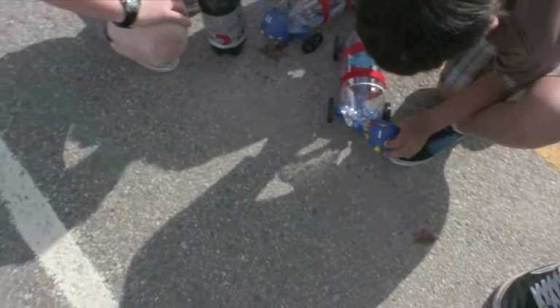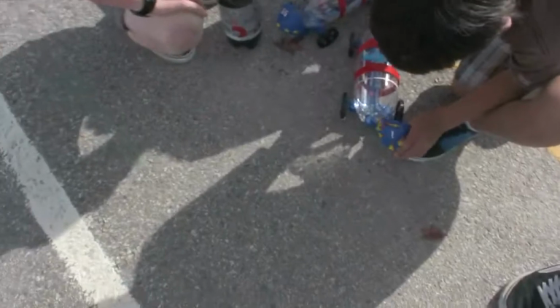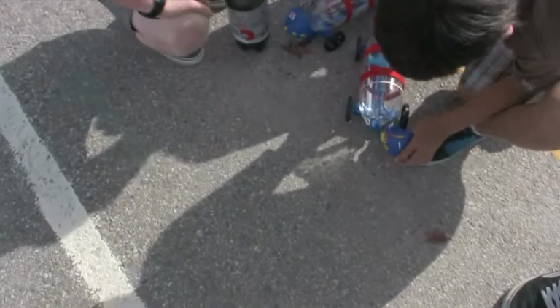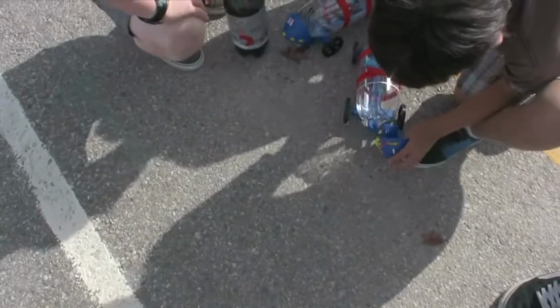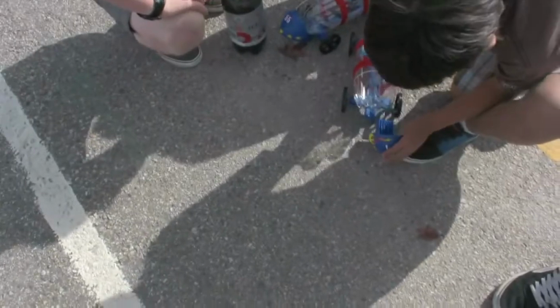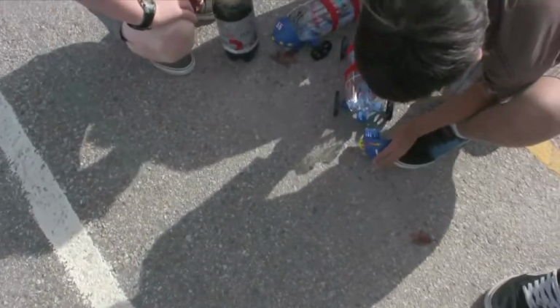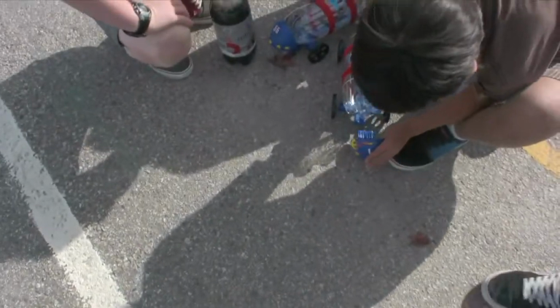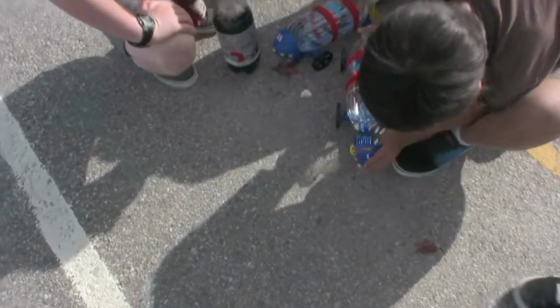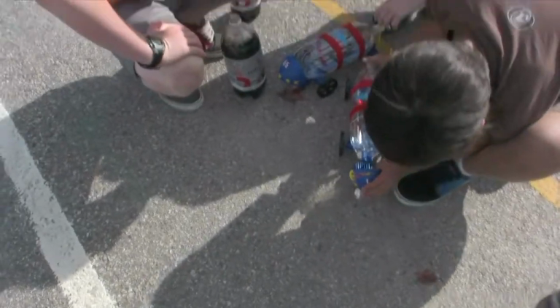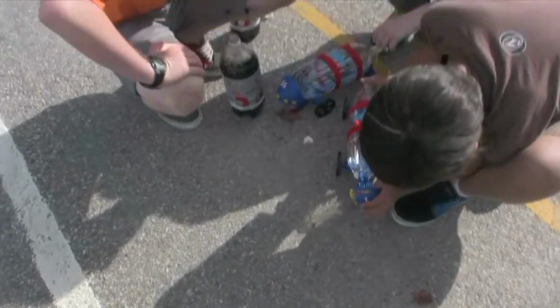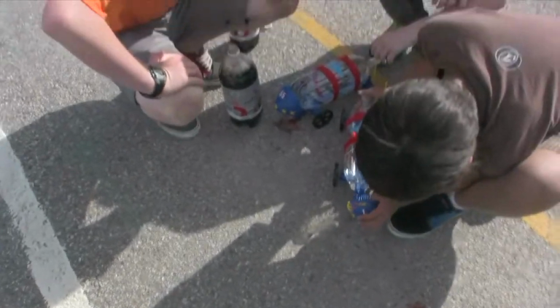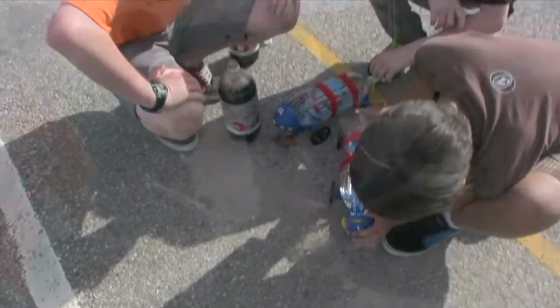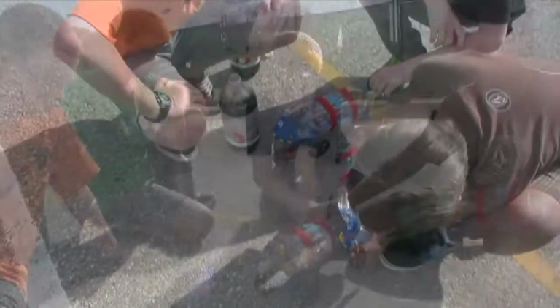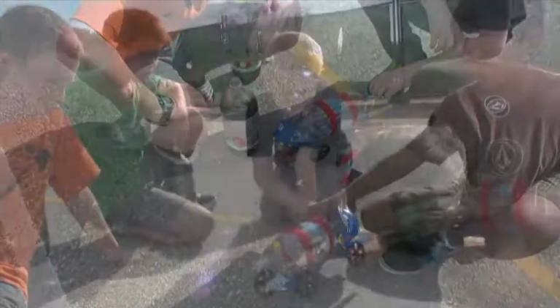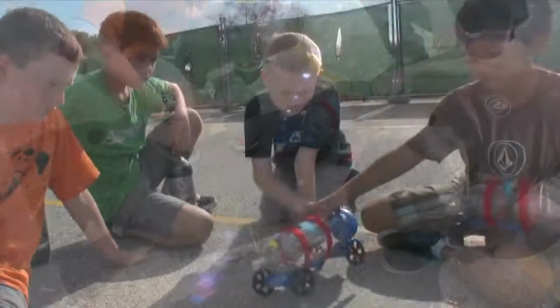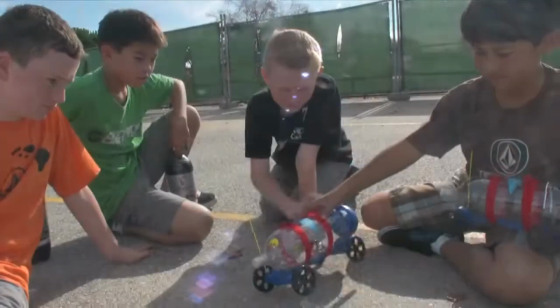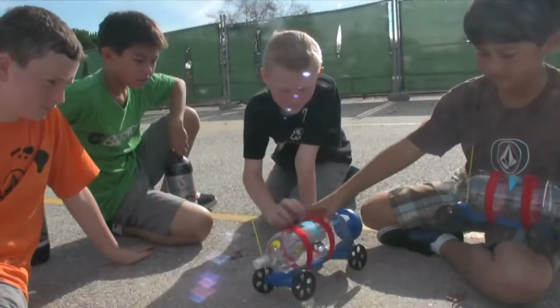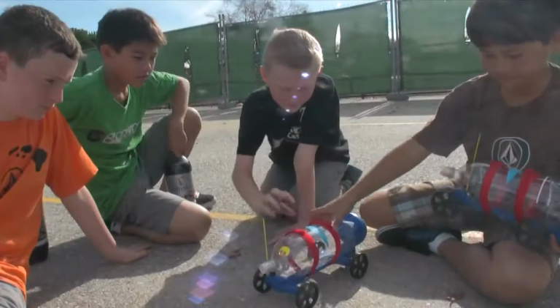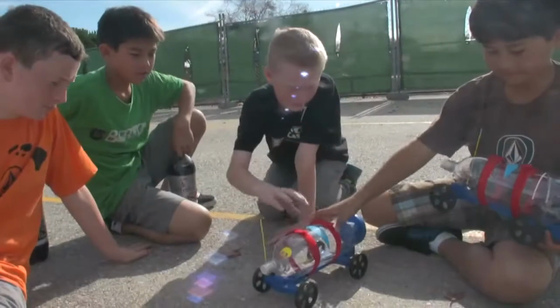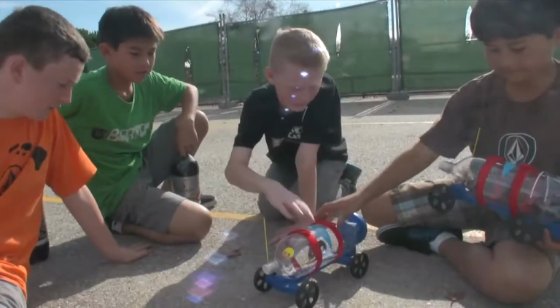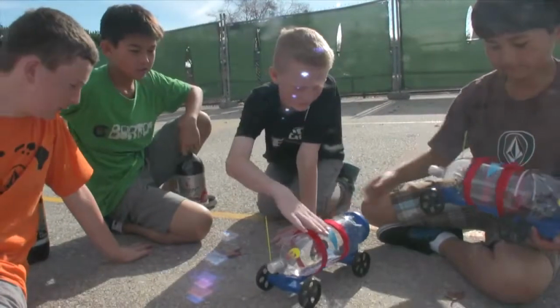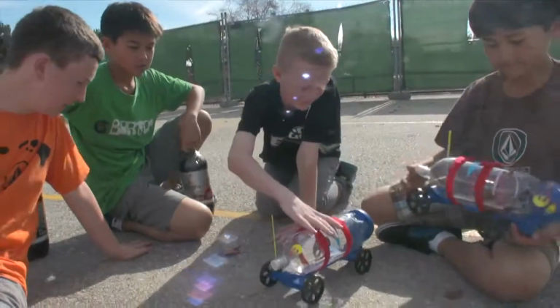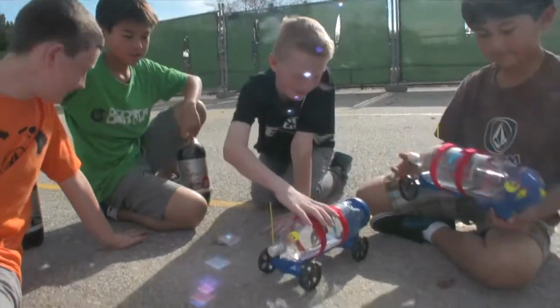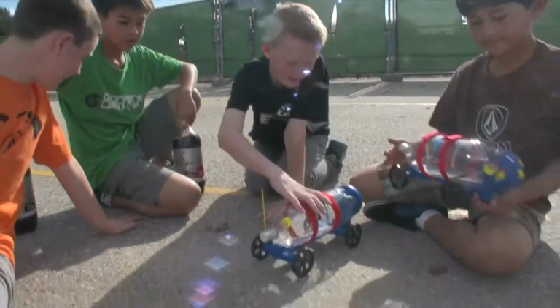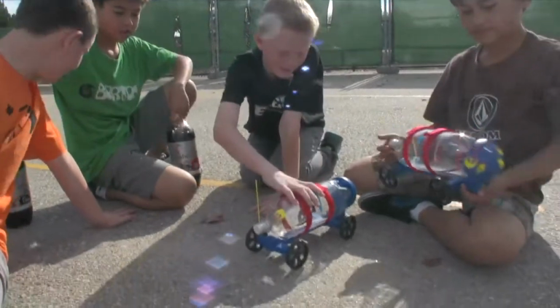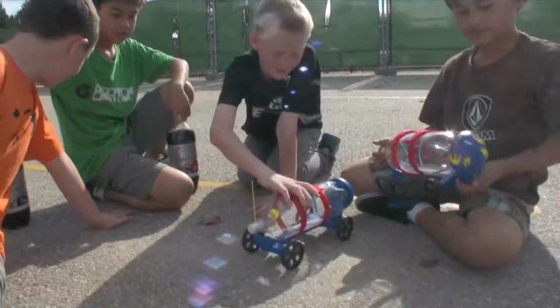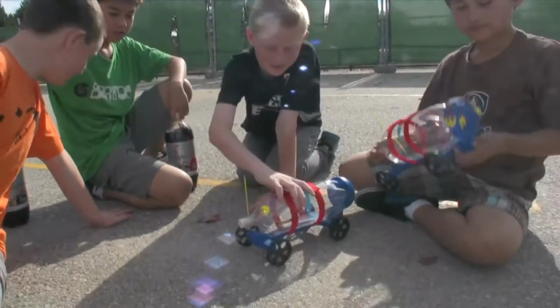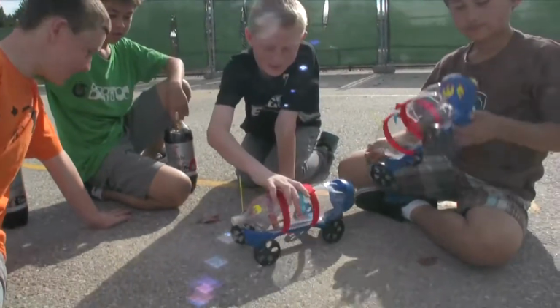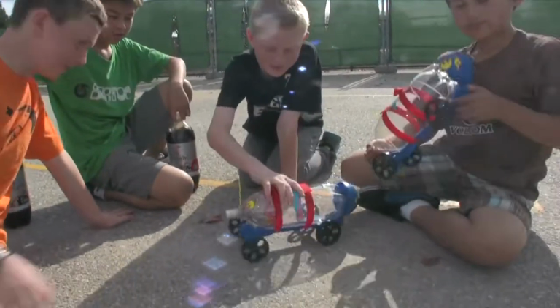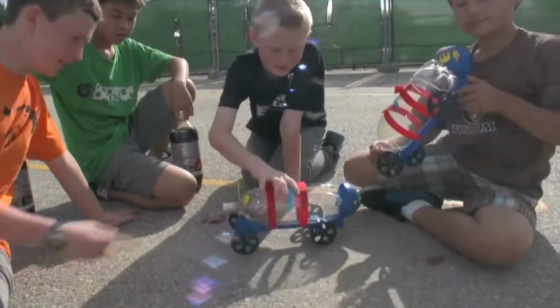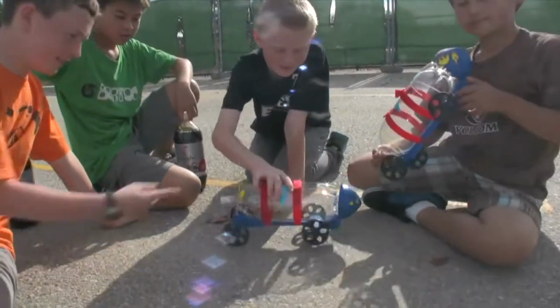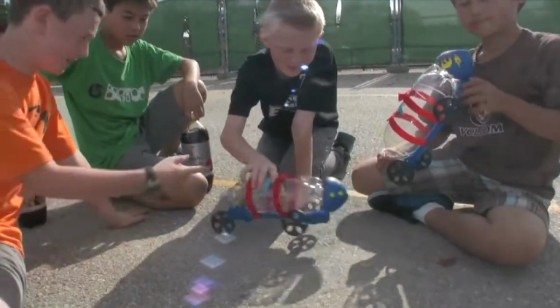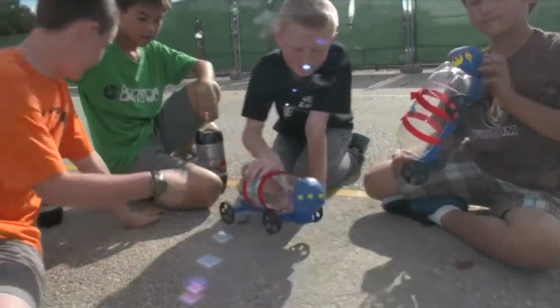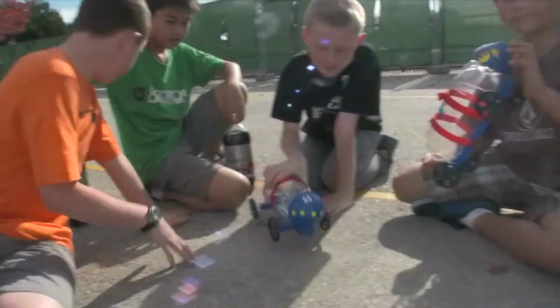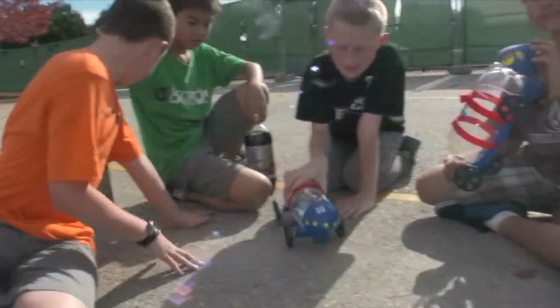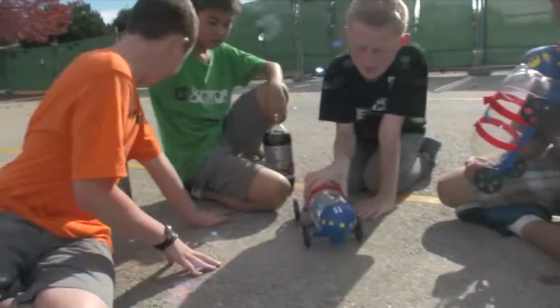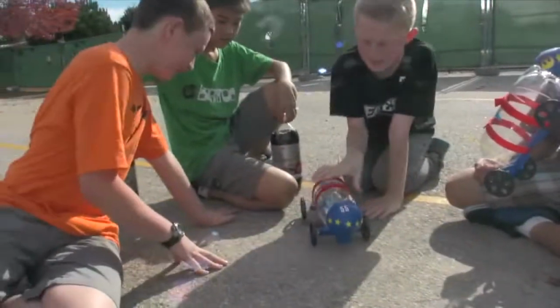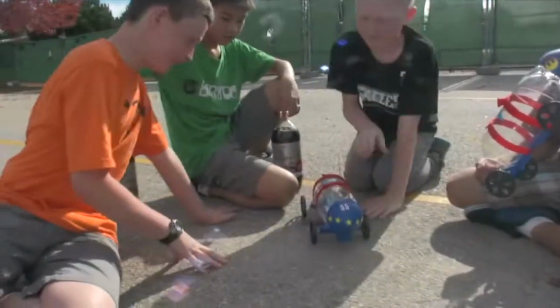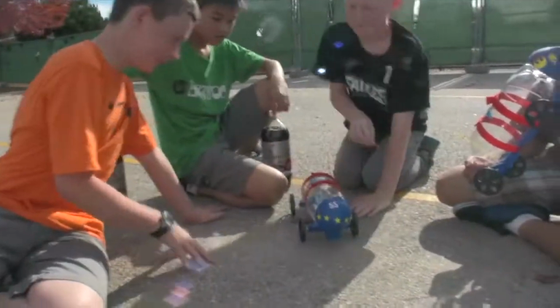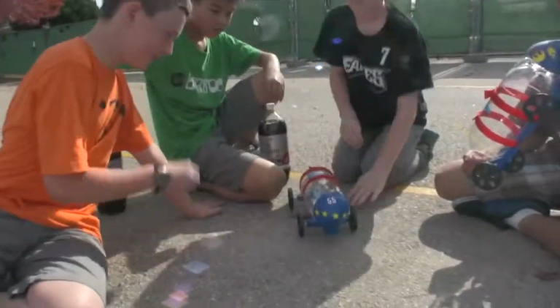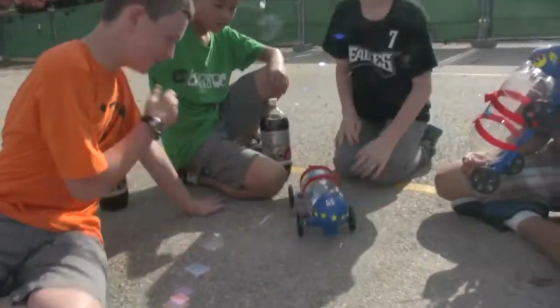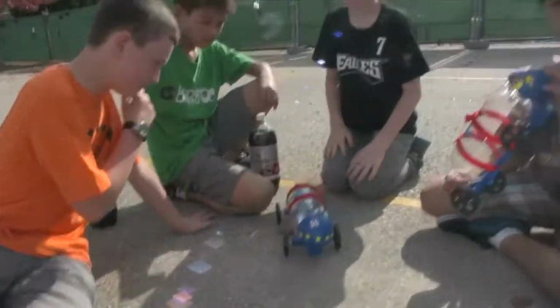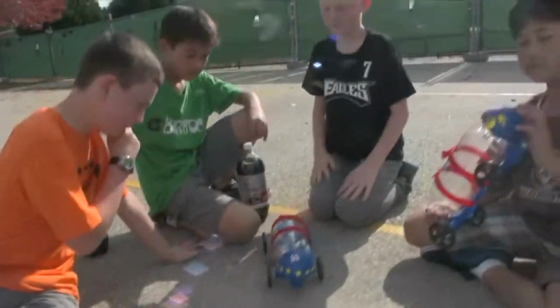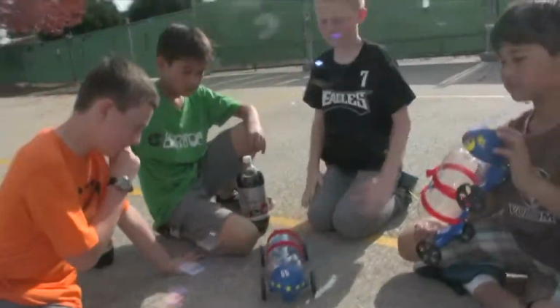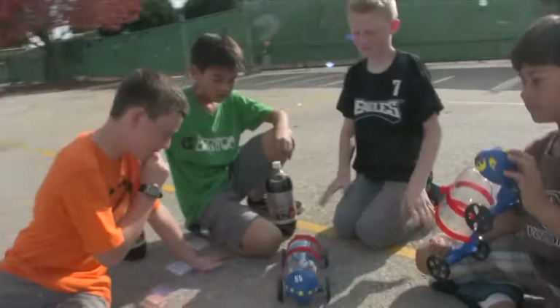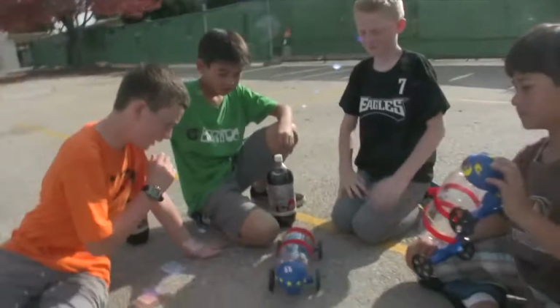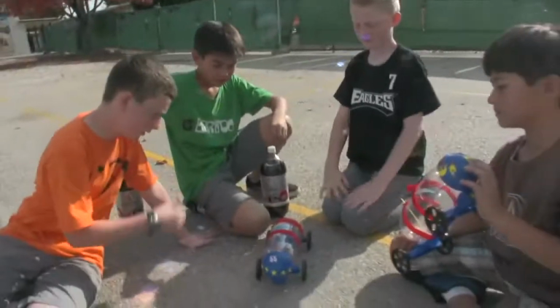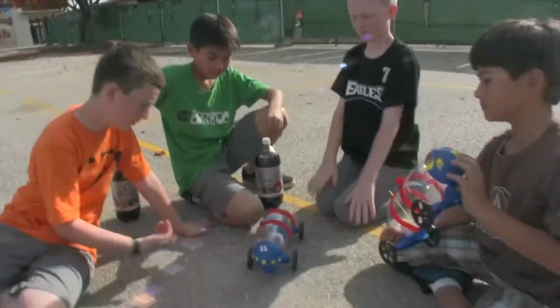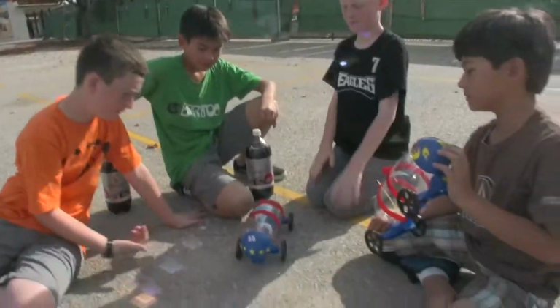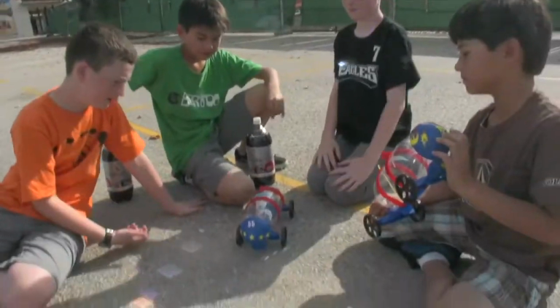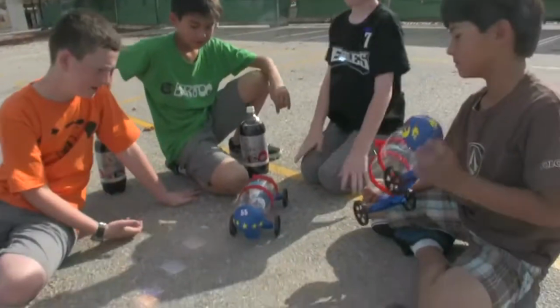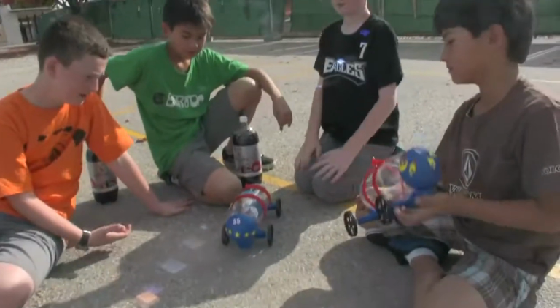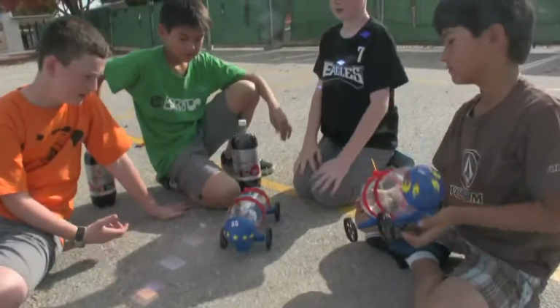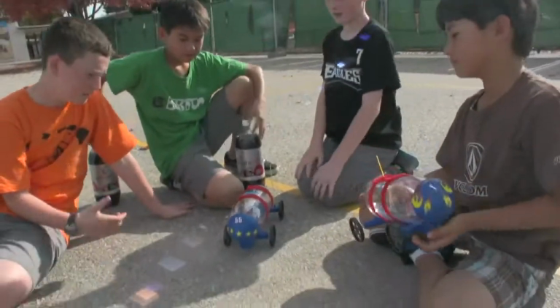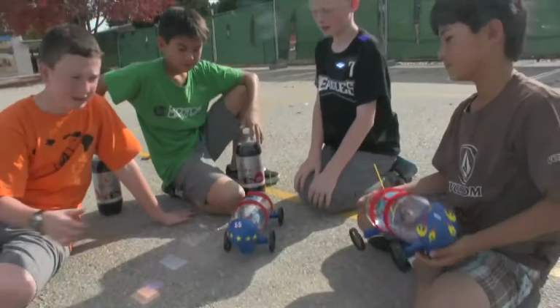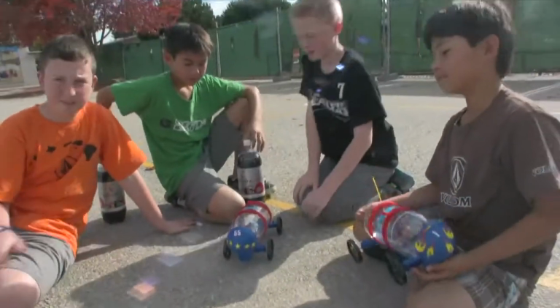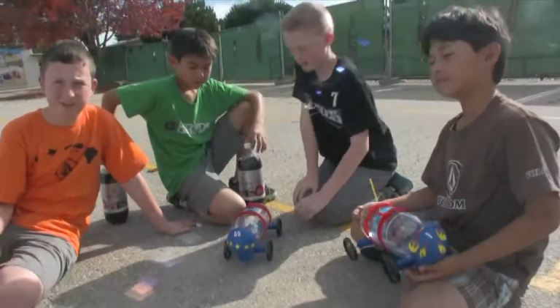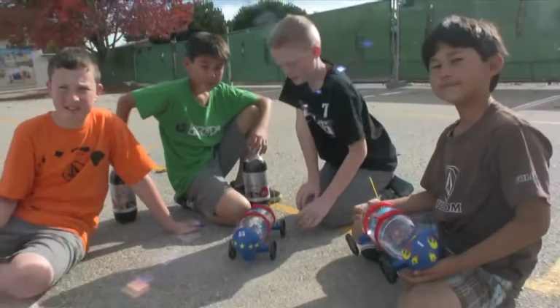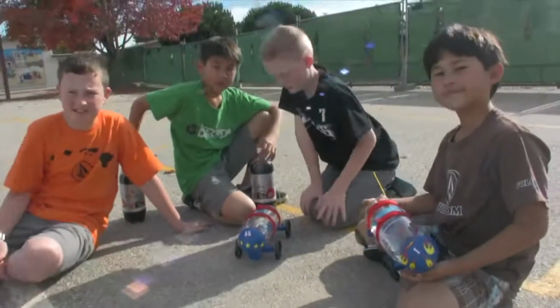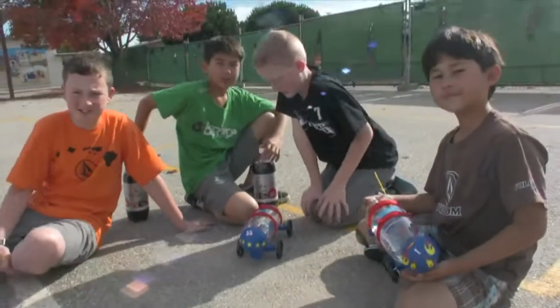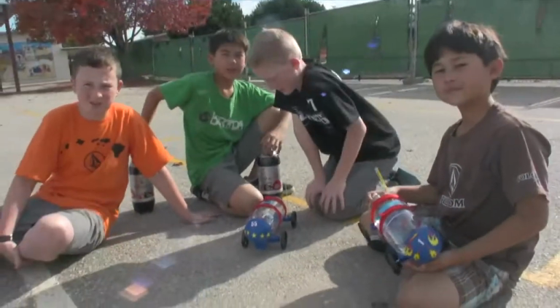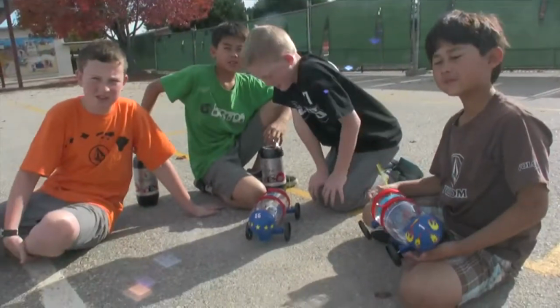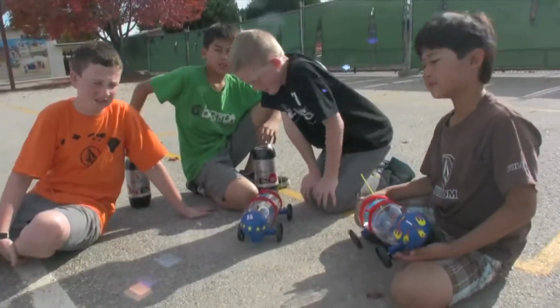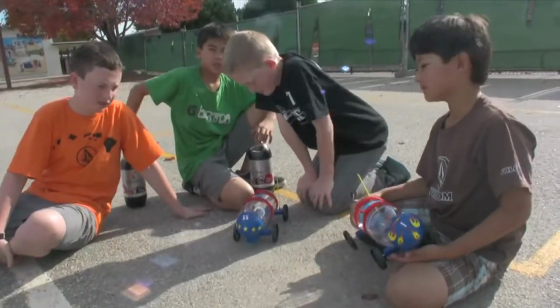Take the pieces from the Be Amazing Soda Geyser Car Box. Assemble your car by attaching the wheels to your soda bottle.